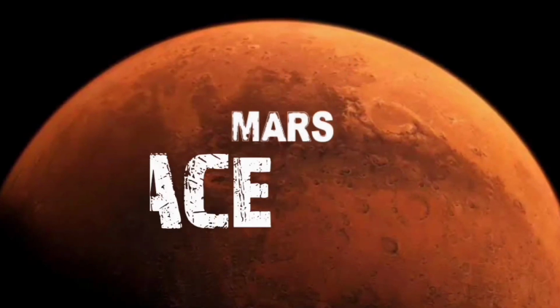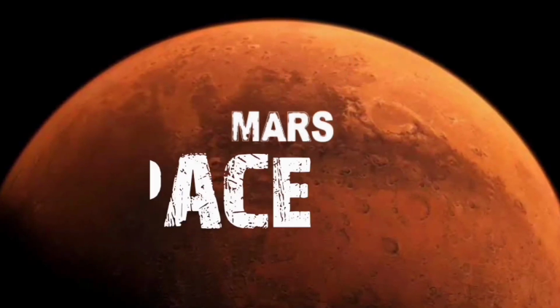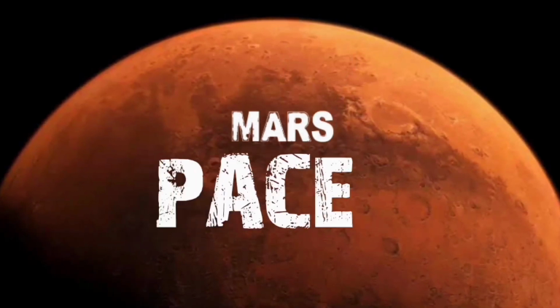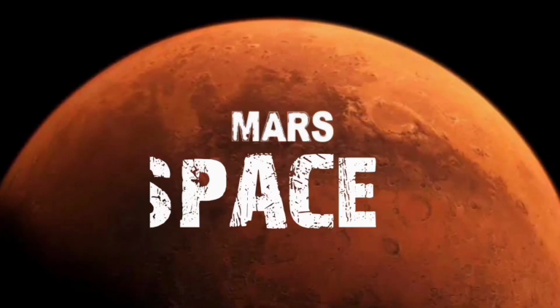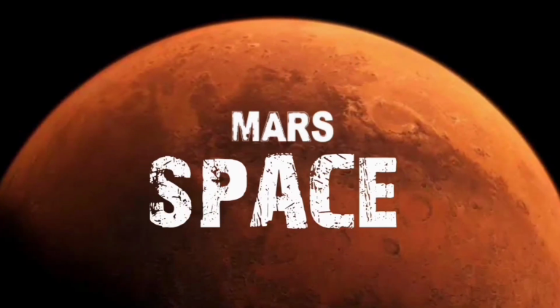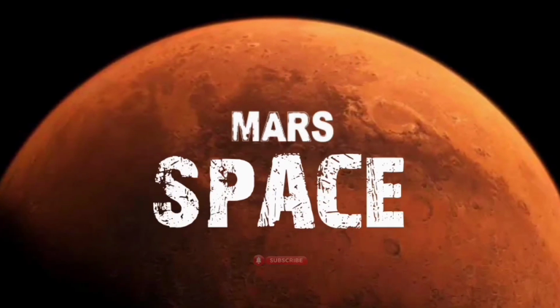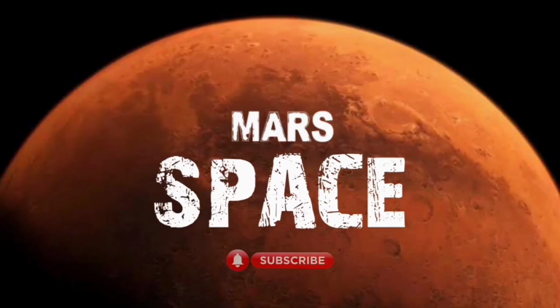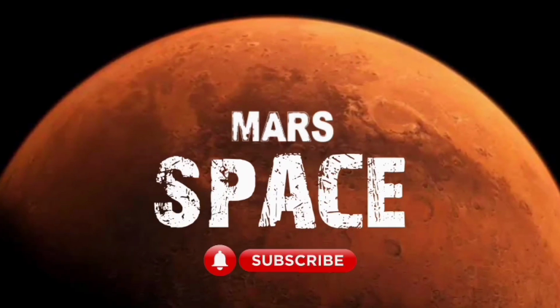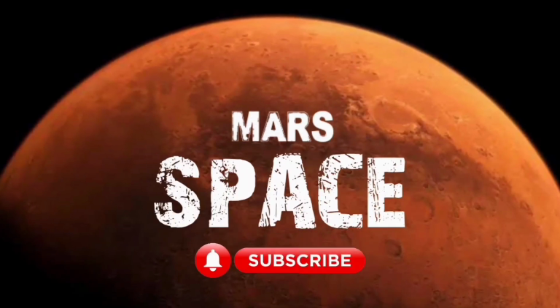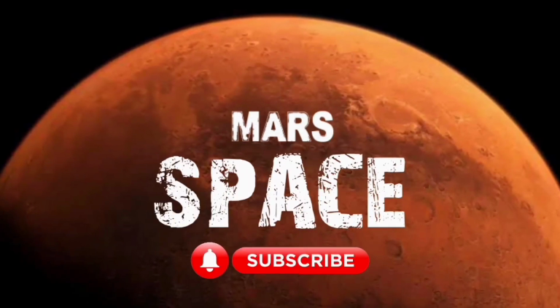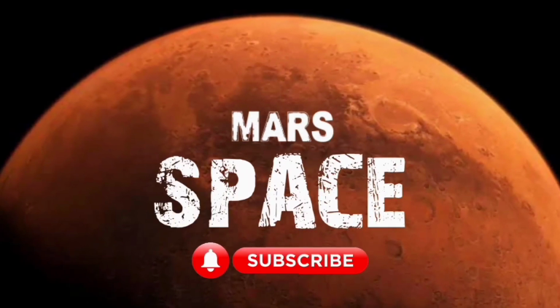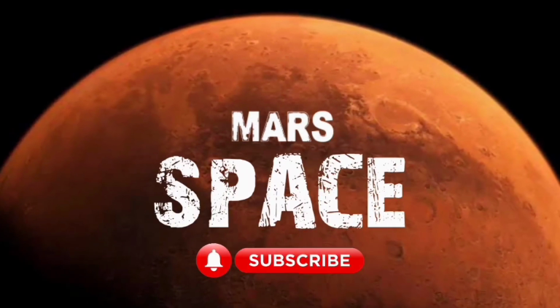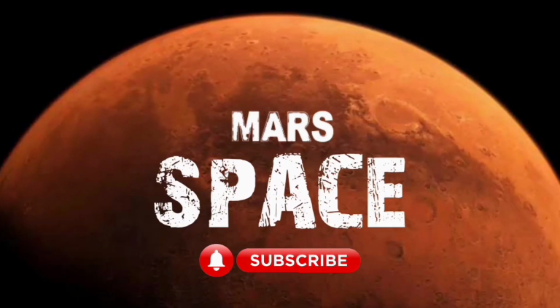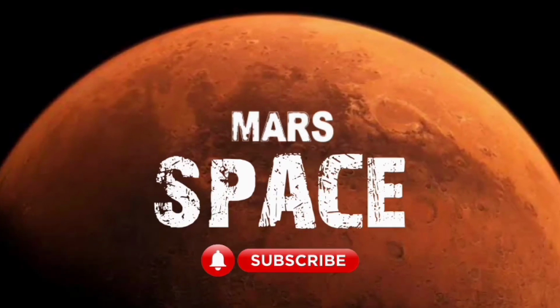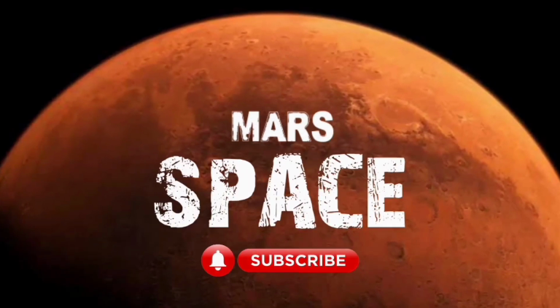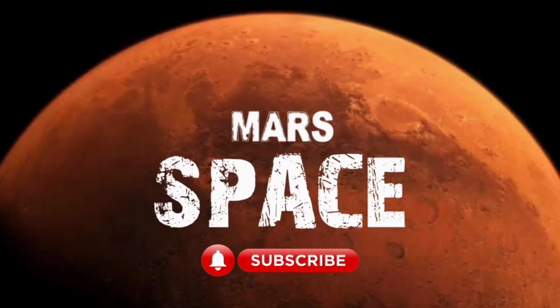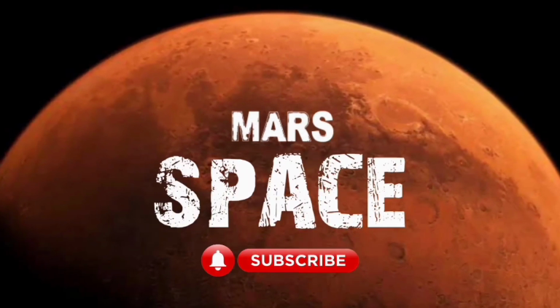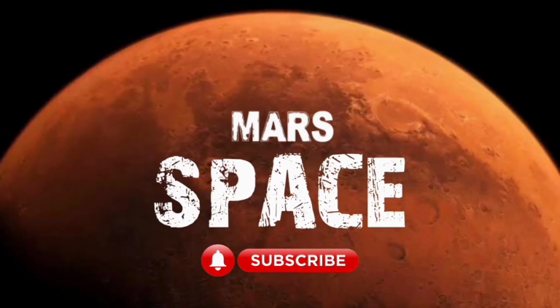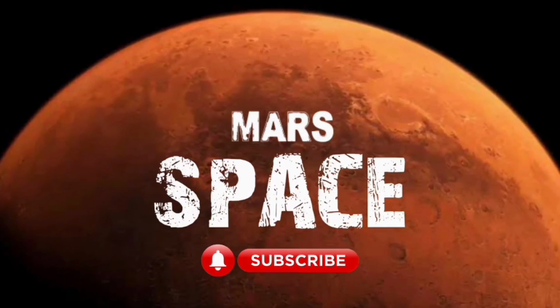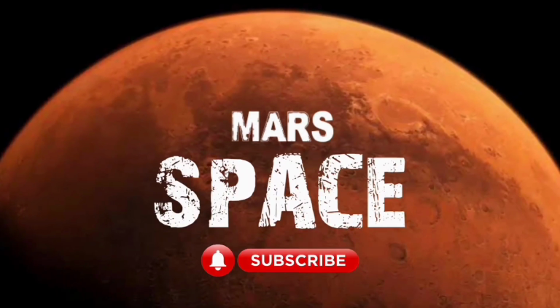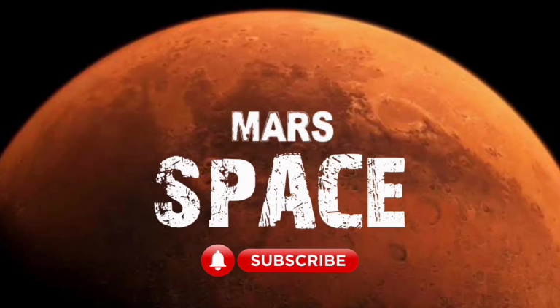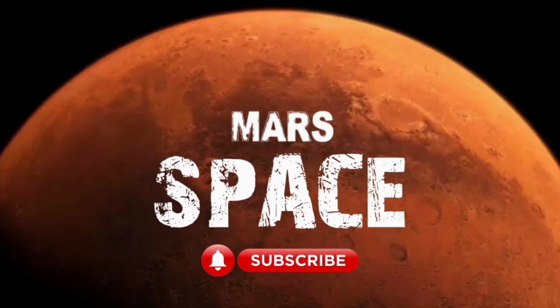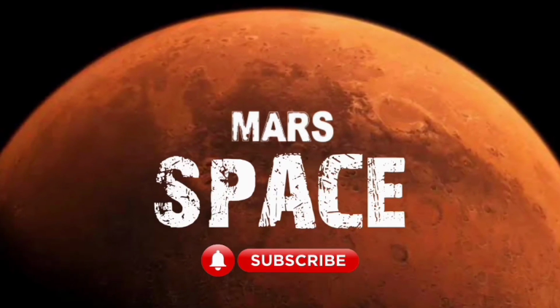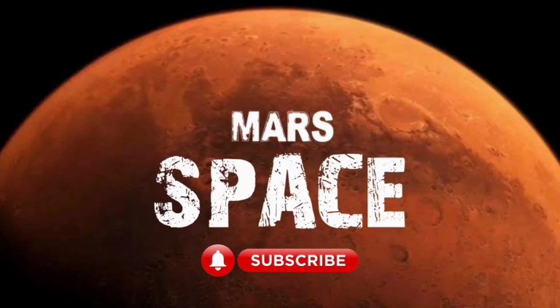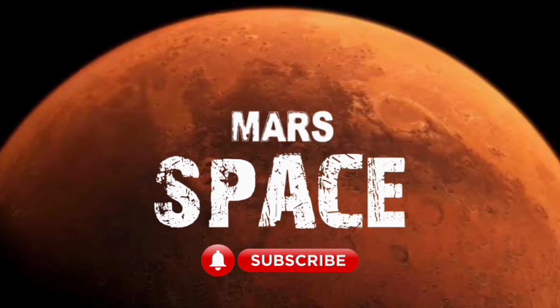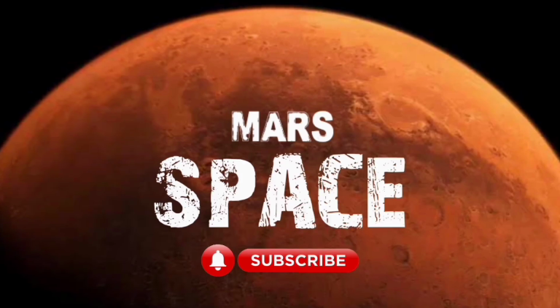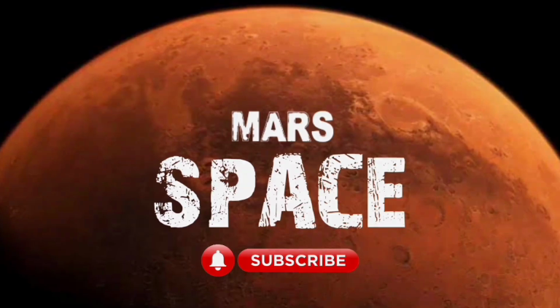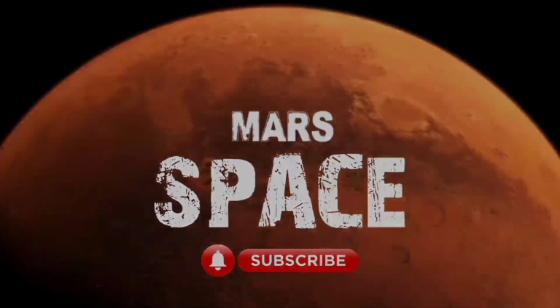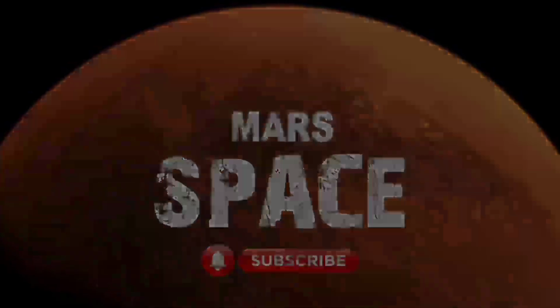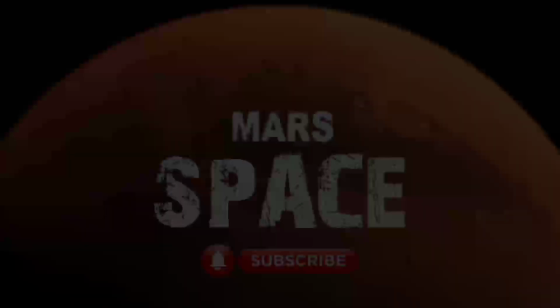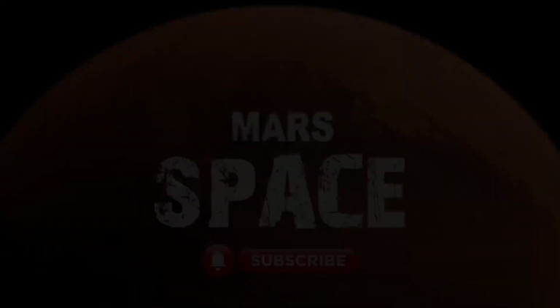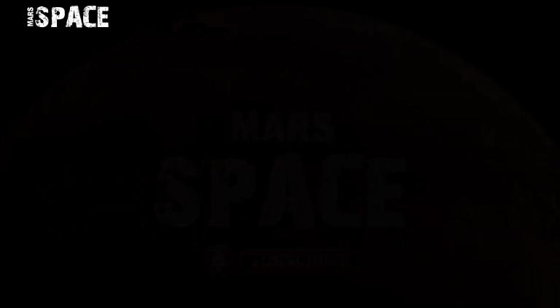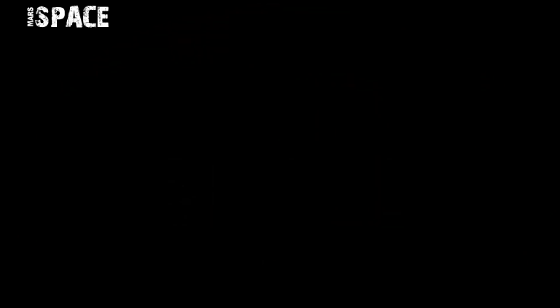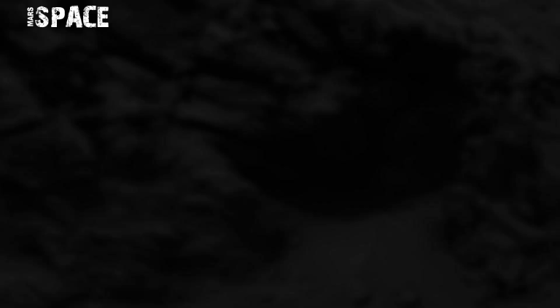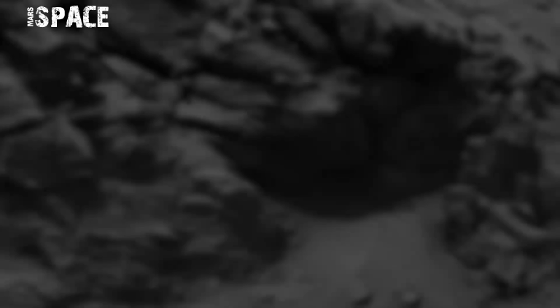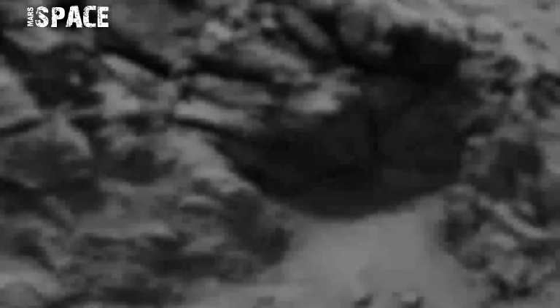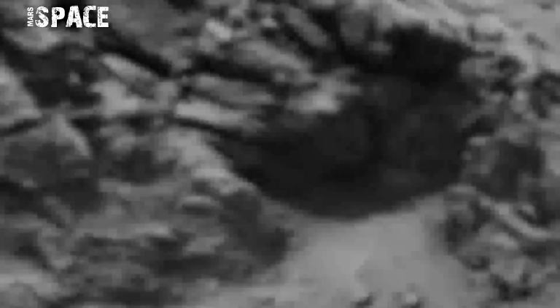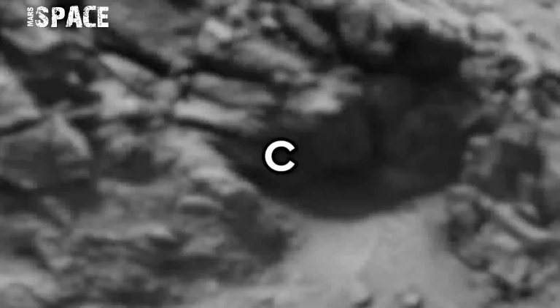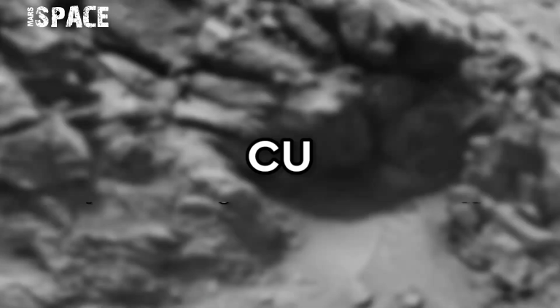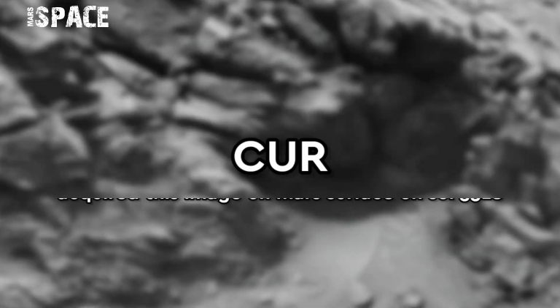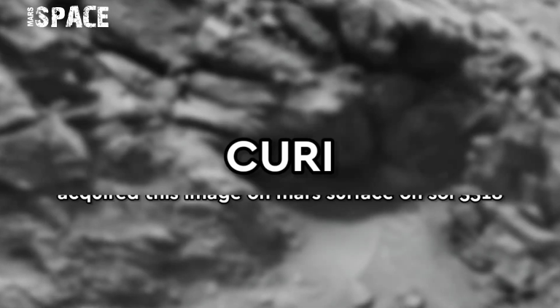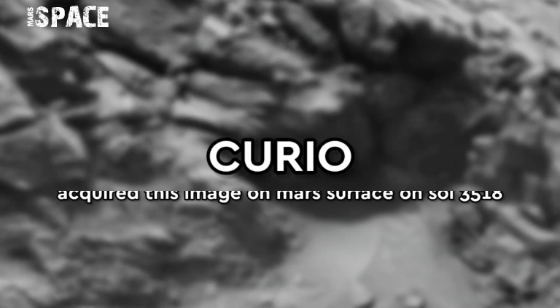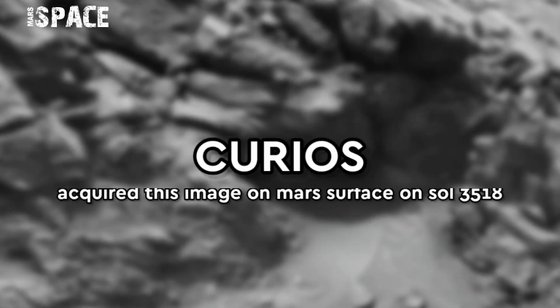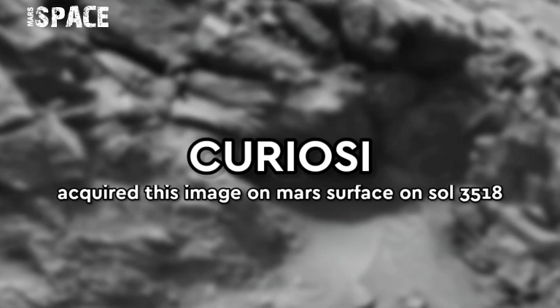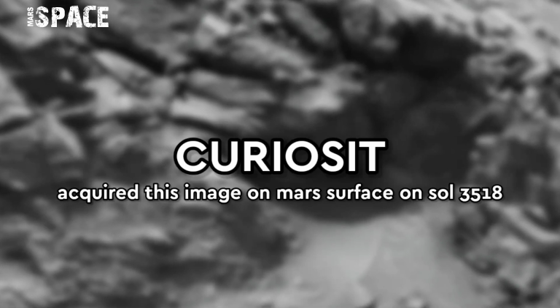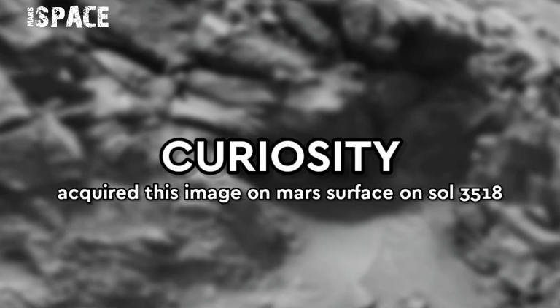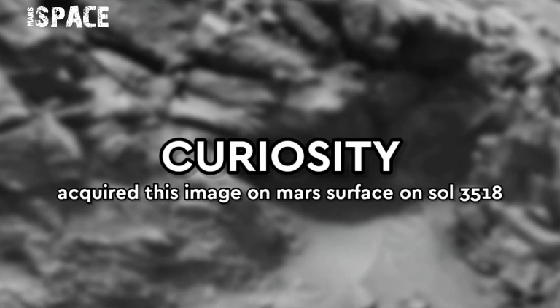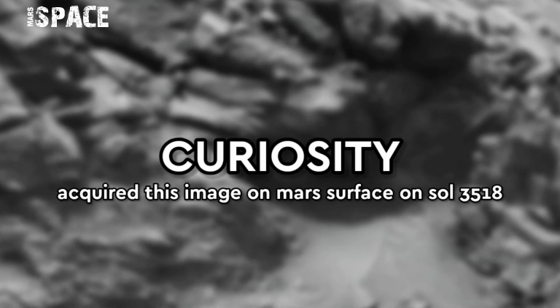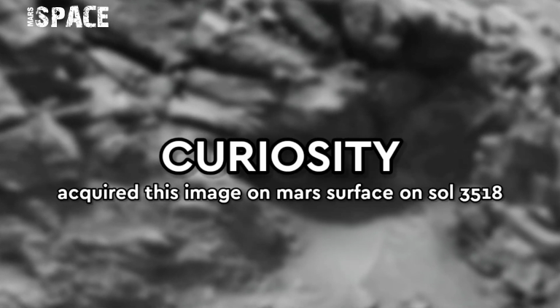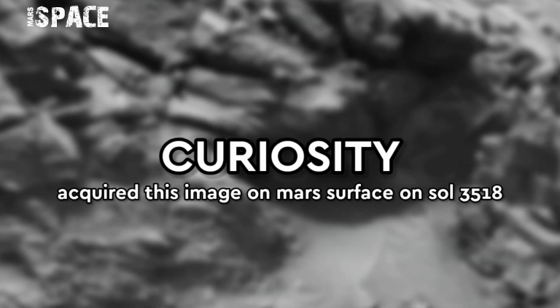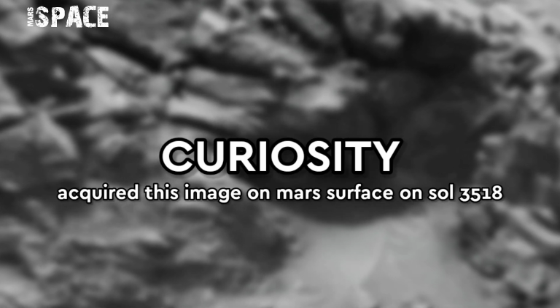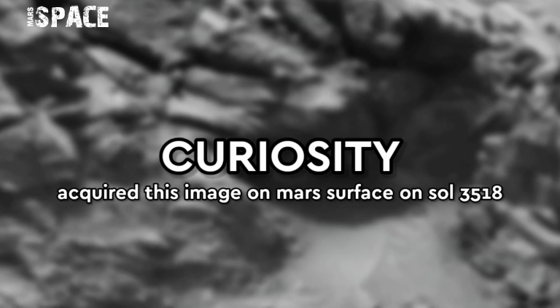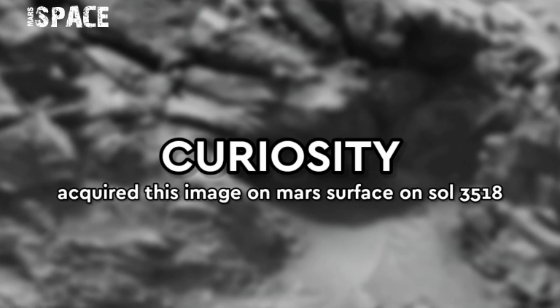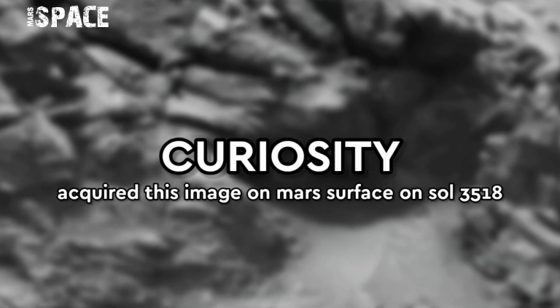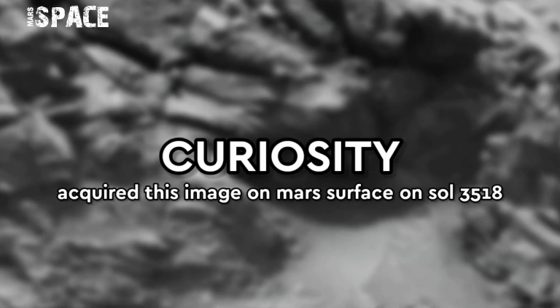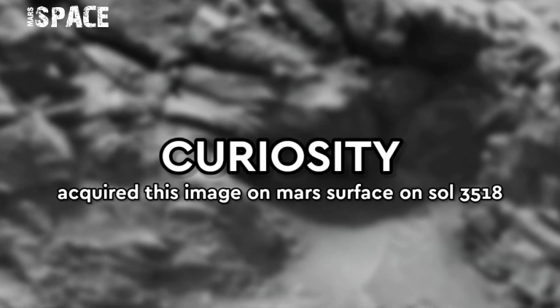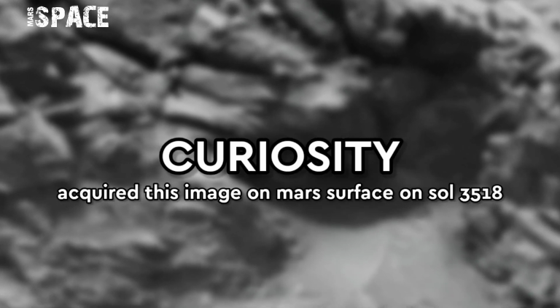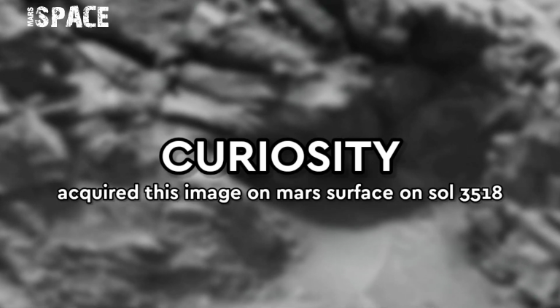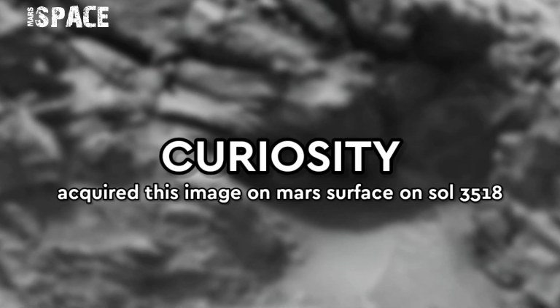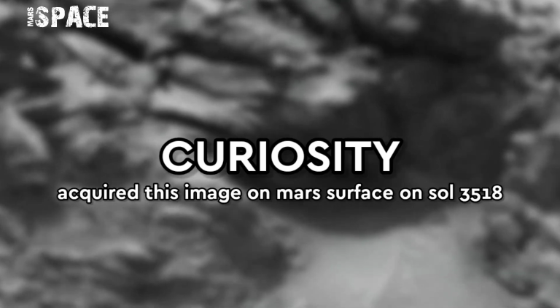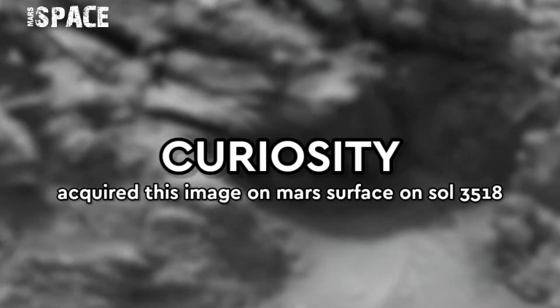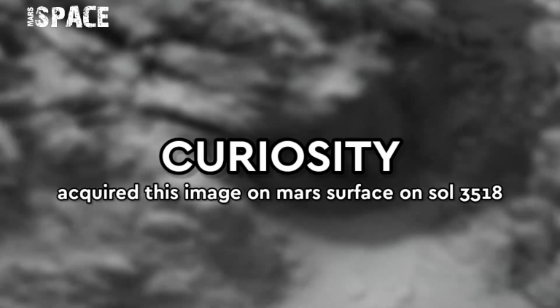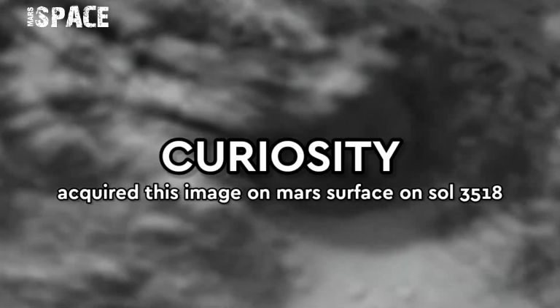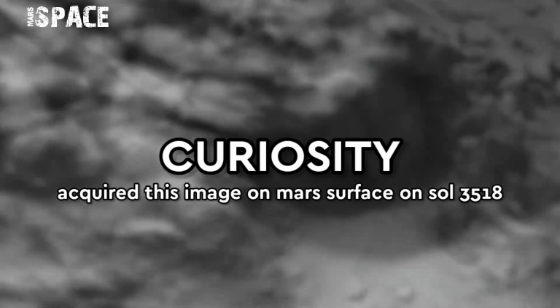Hello, my lovely friends, welcome back to our YouTube channel. For more updates, hit the bell icon with thumbs up and please watch the full video.